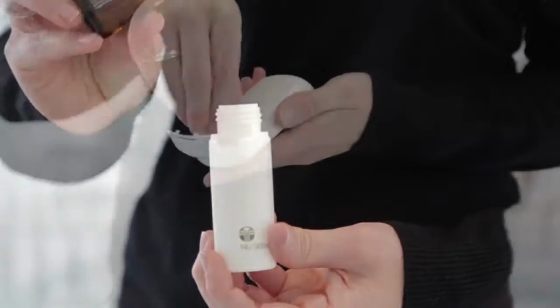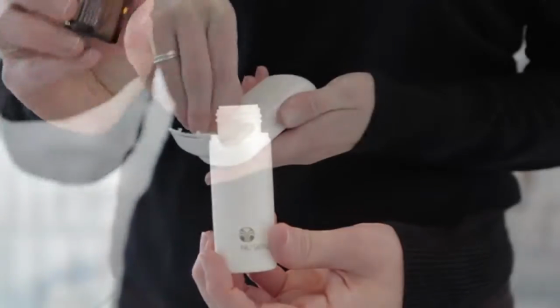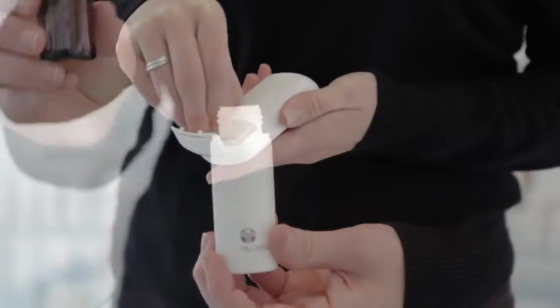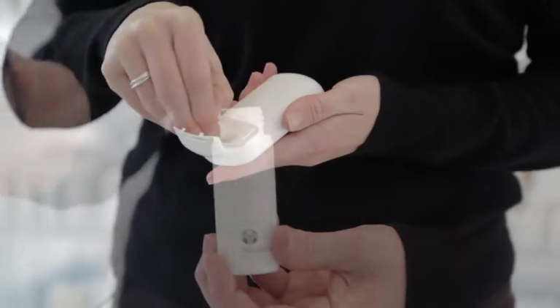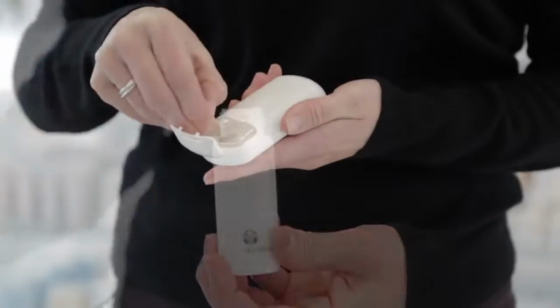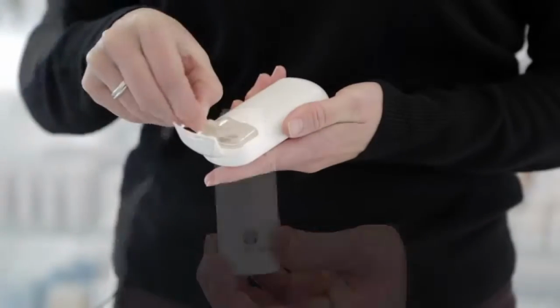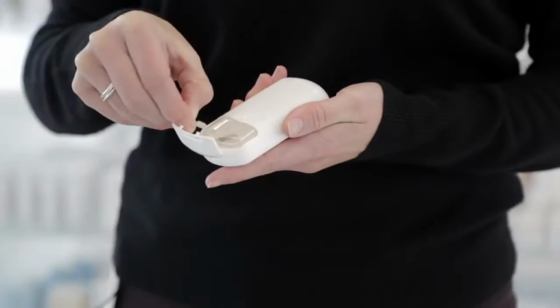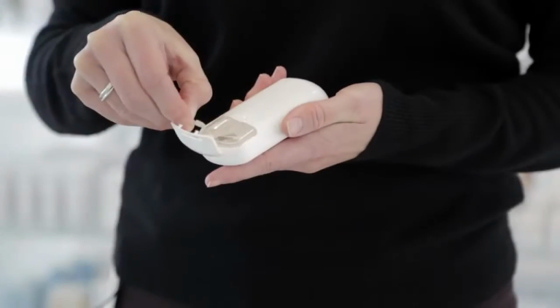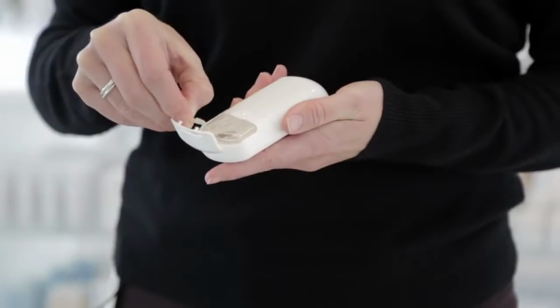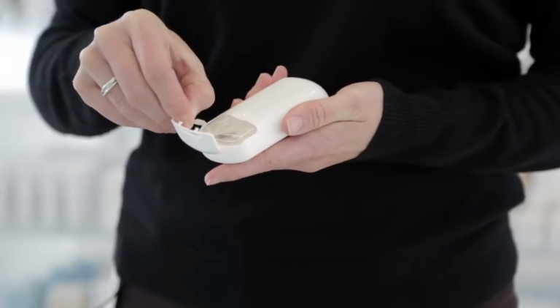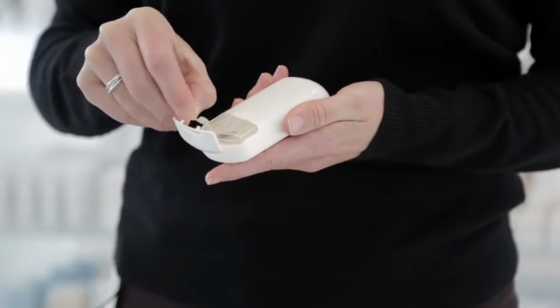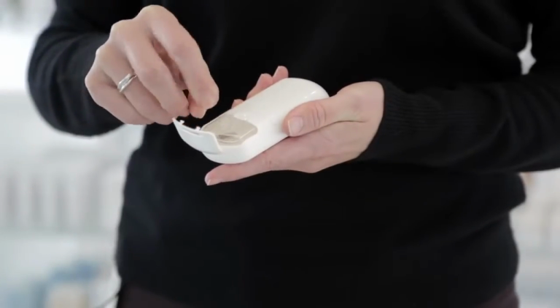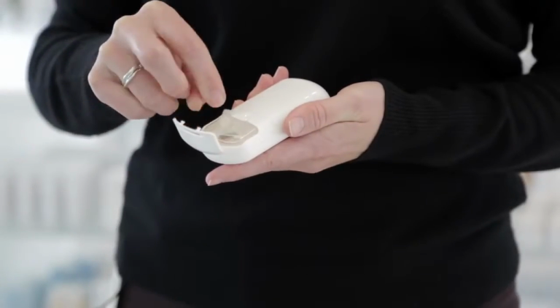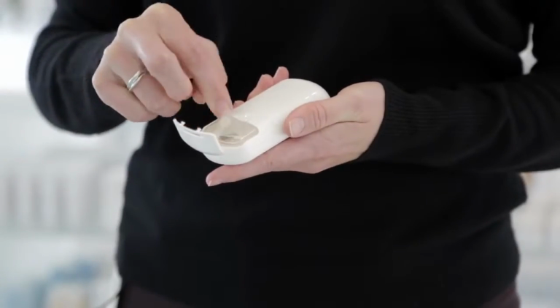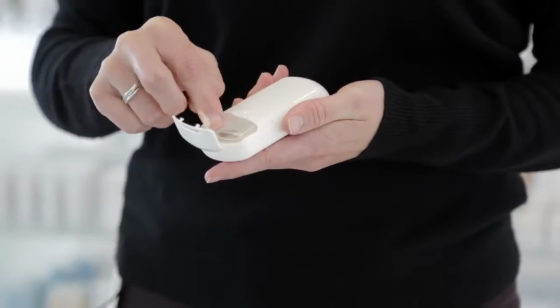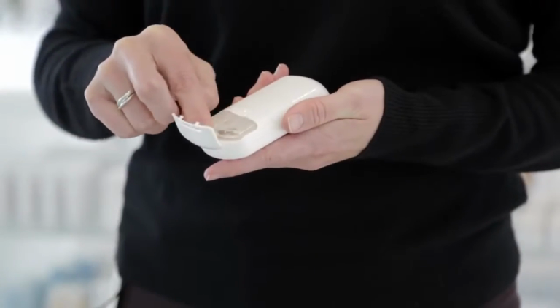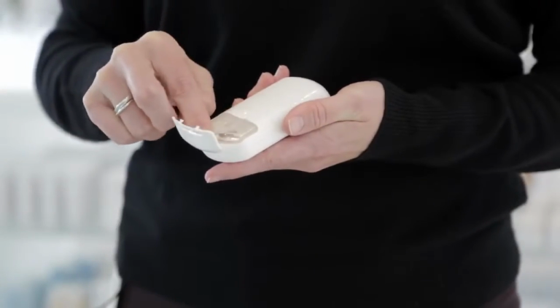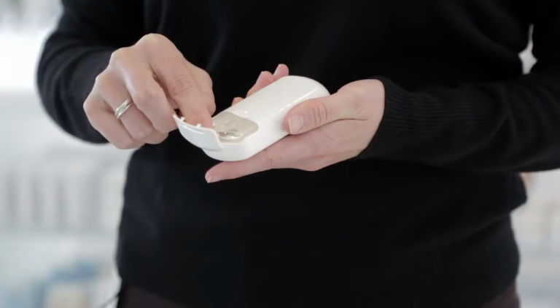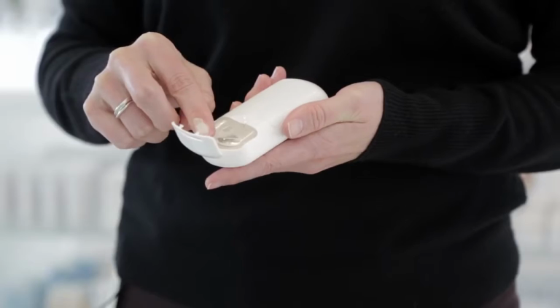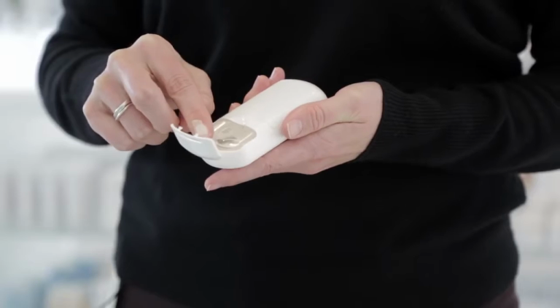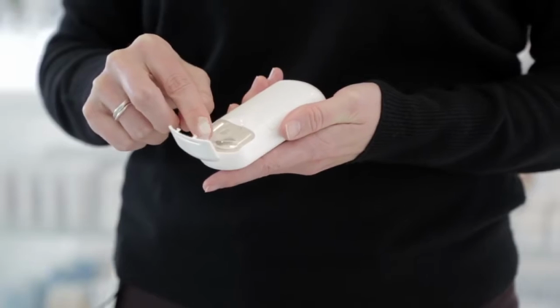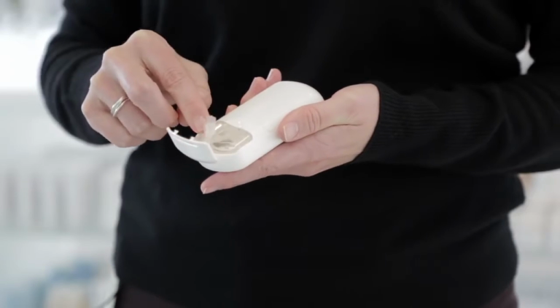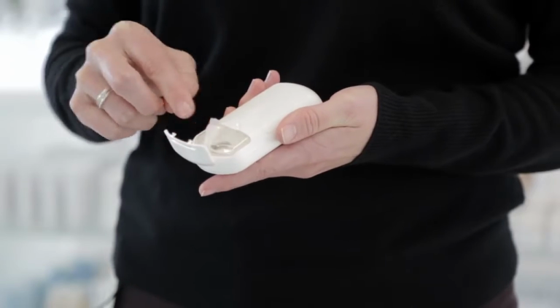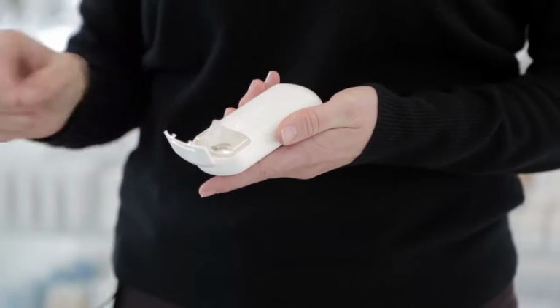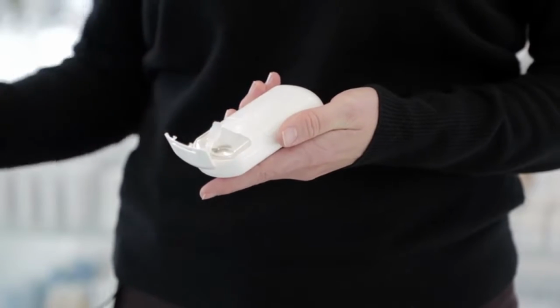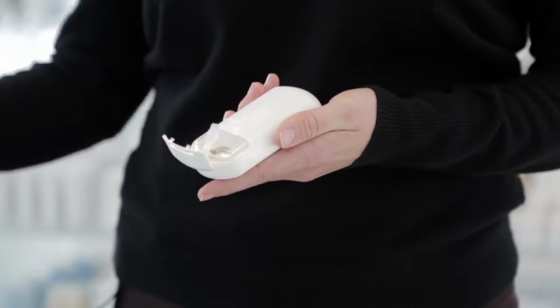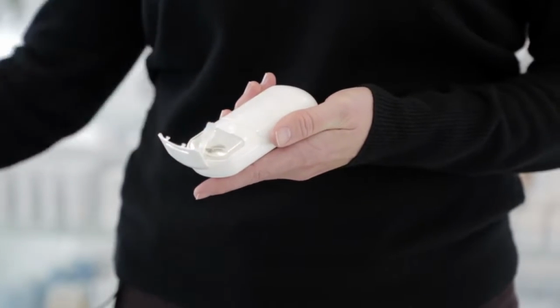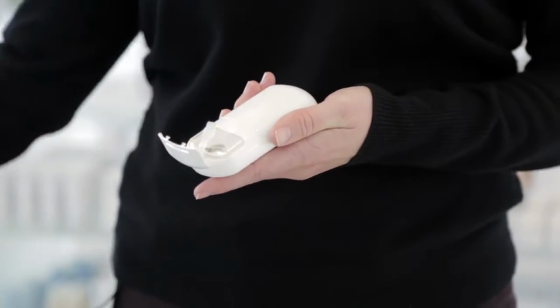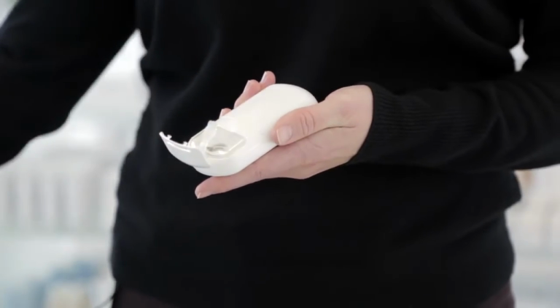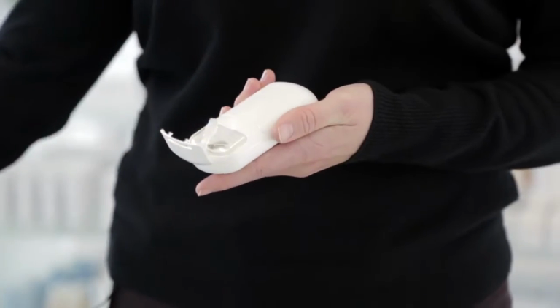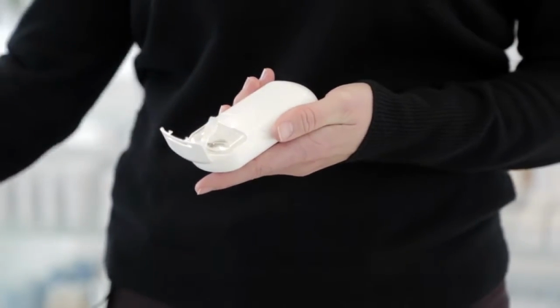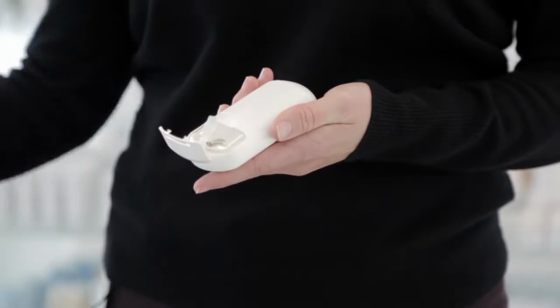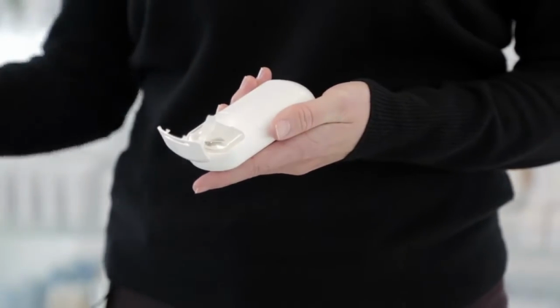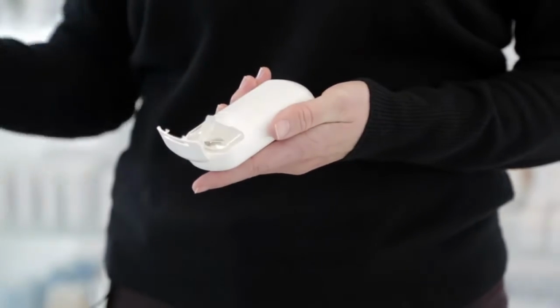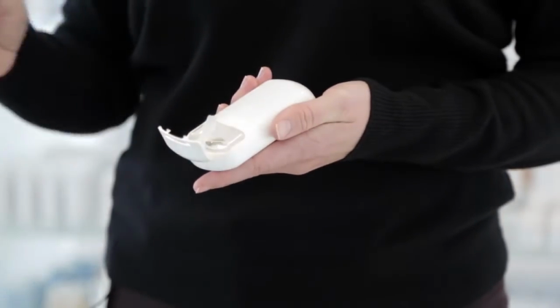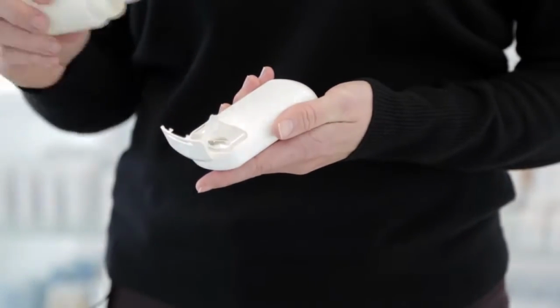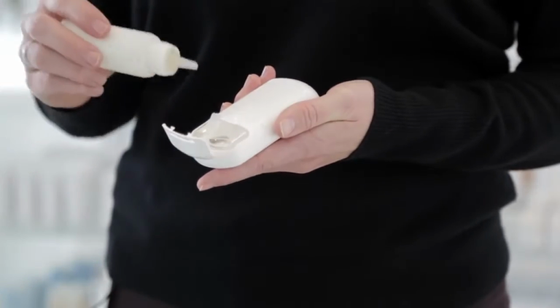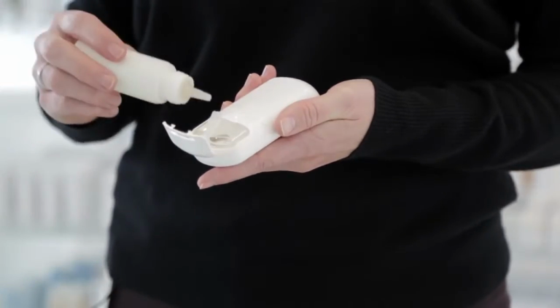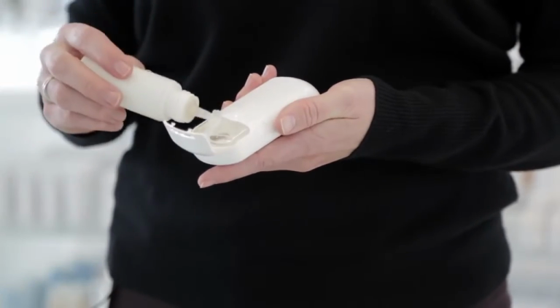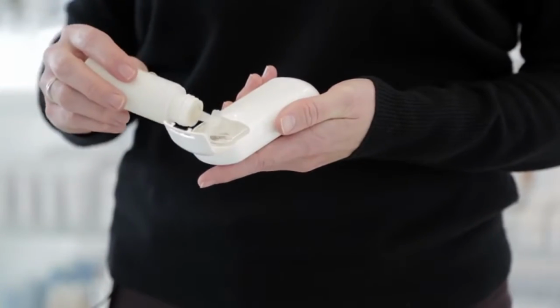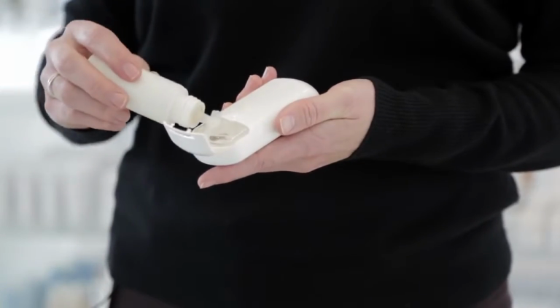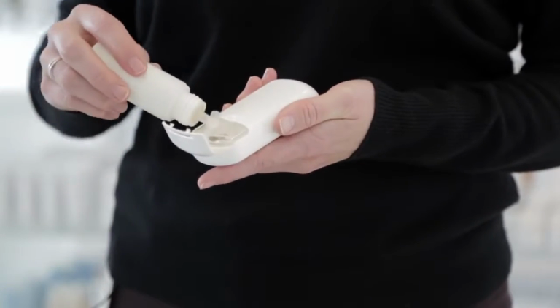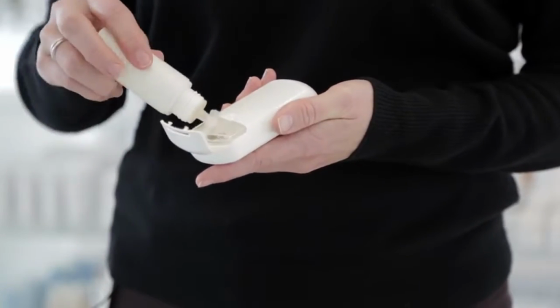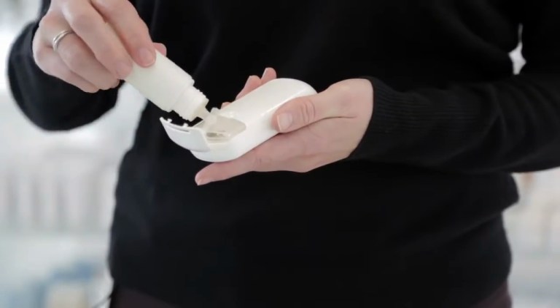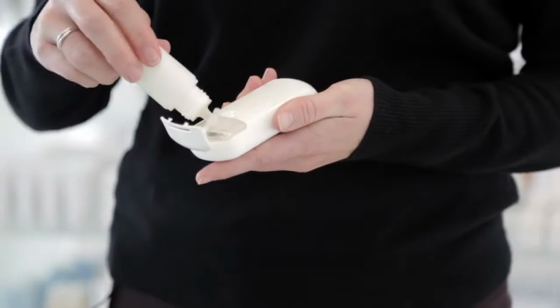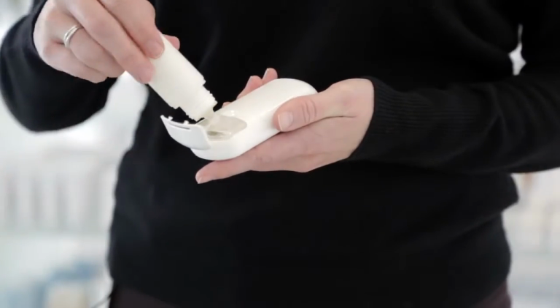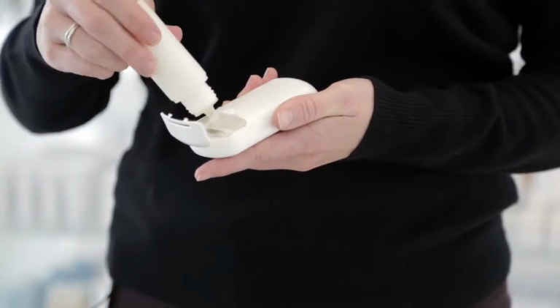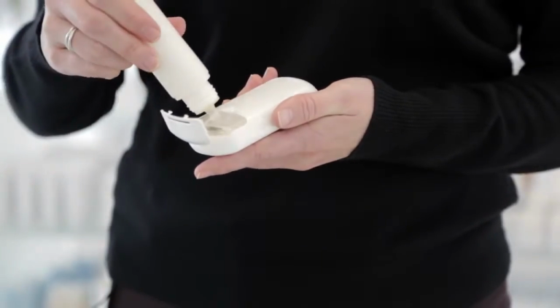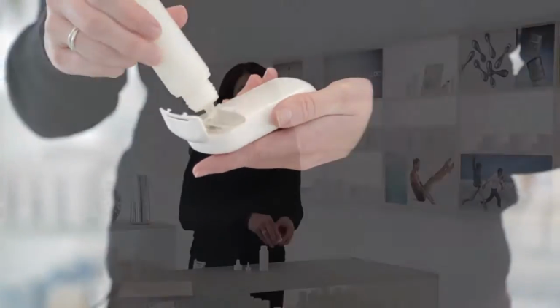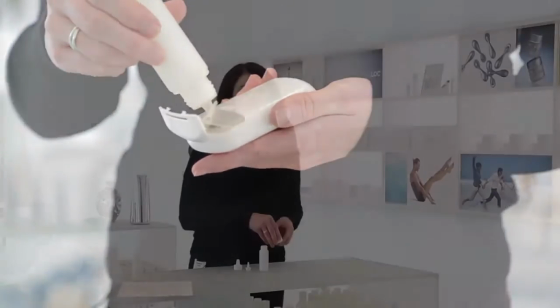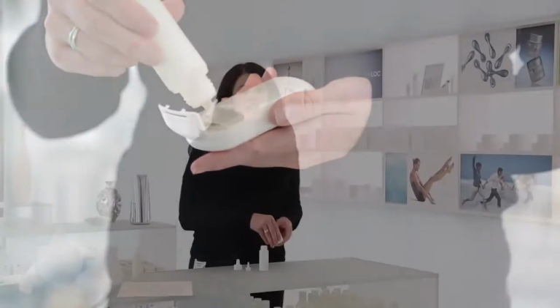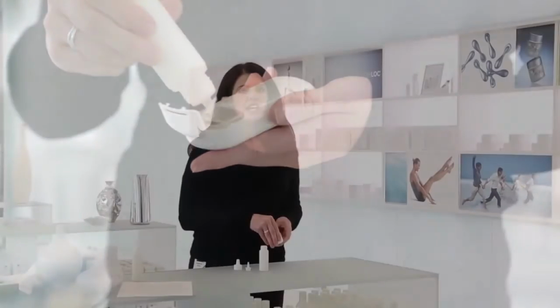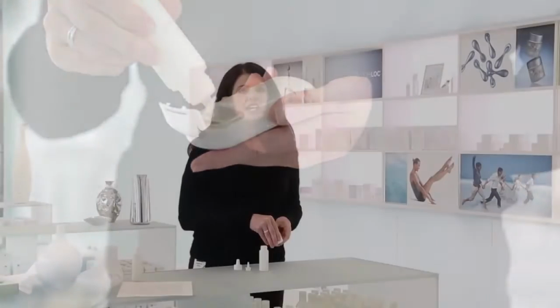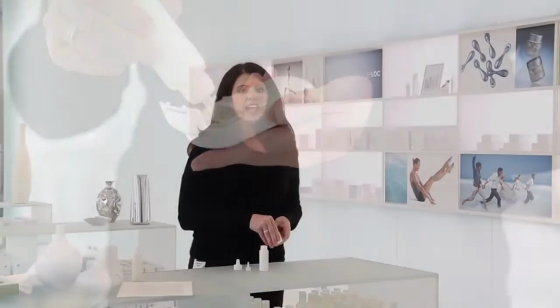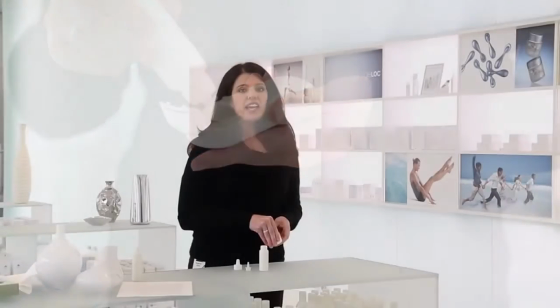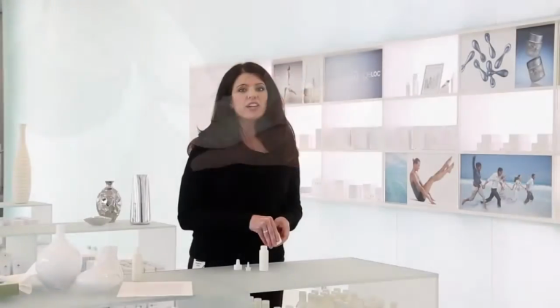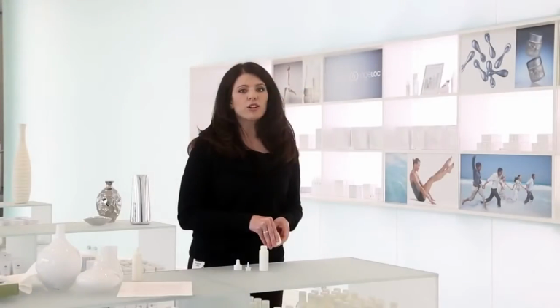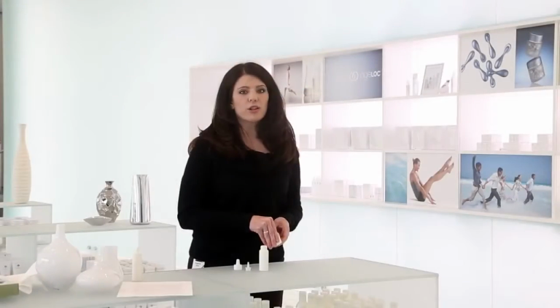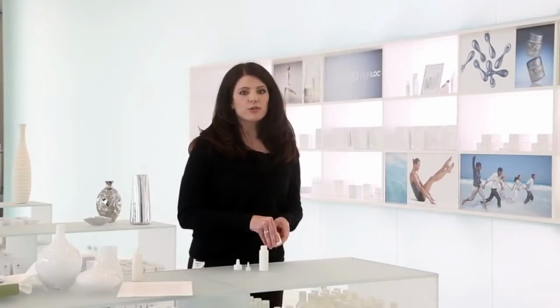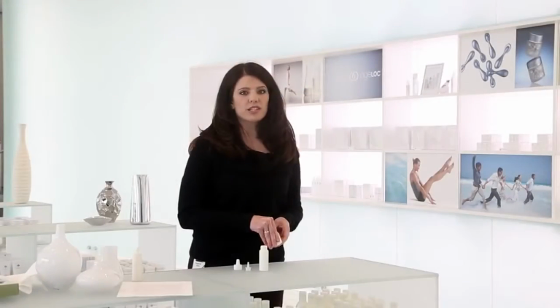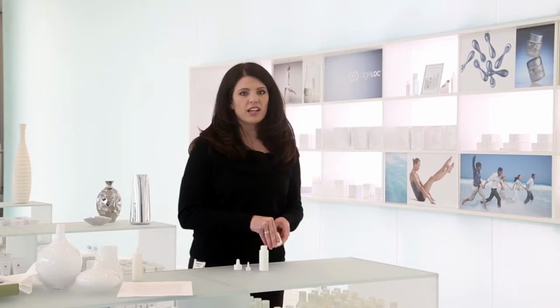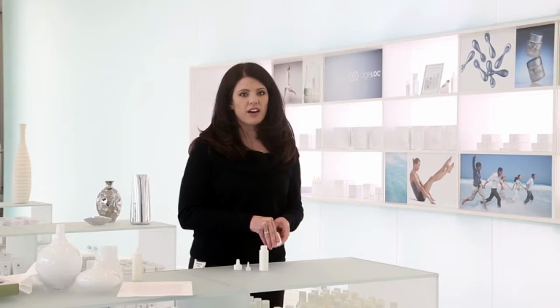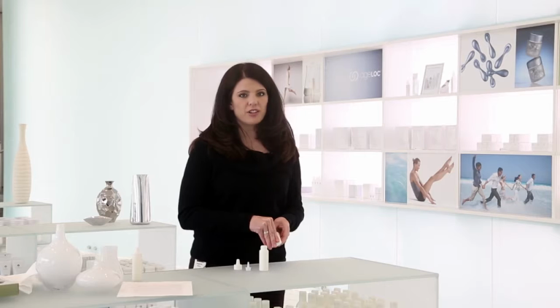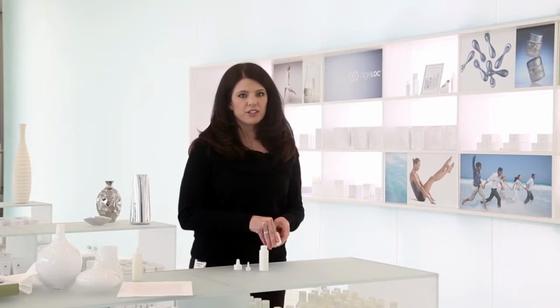Open the reservoir cover and fill the reservoir with the blend you just mixed. Replace the reservoir plug and close the cover.